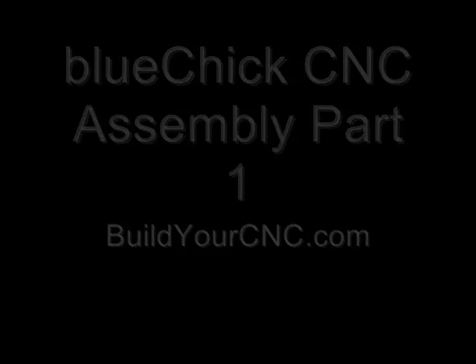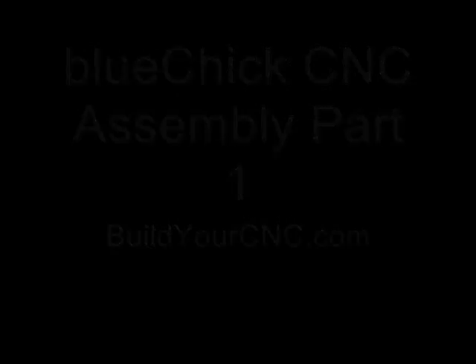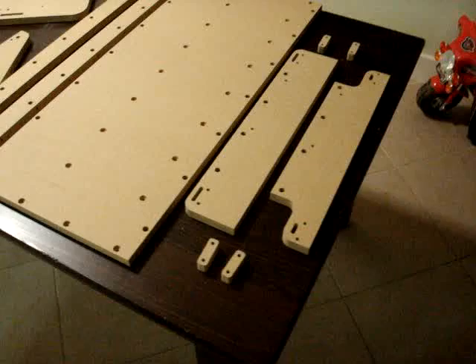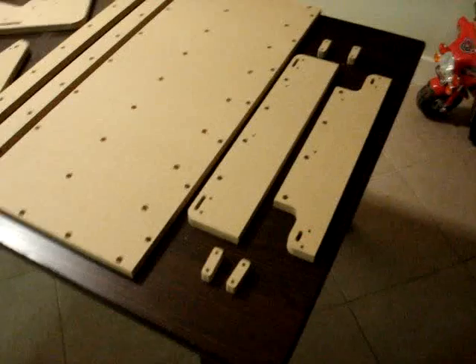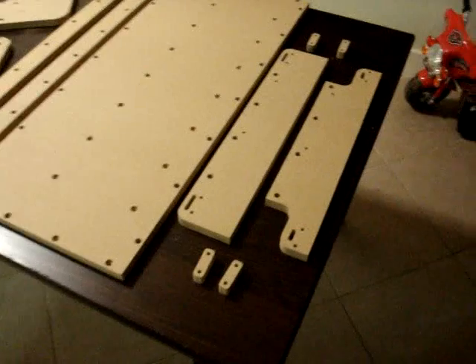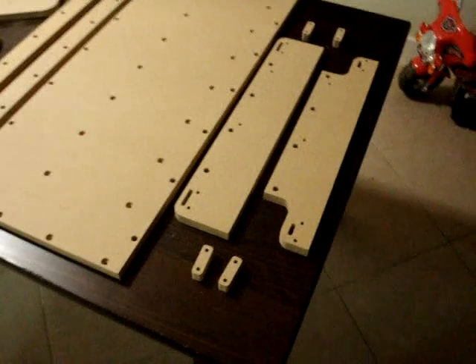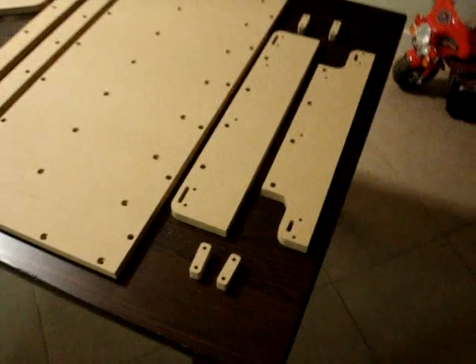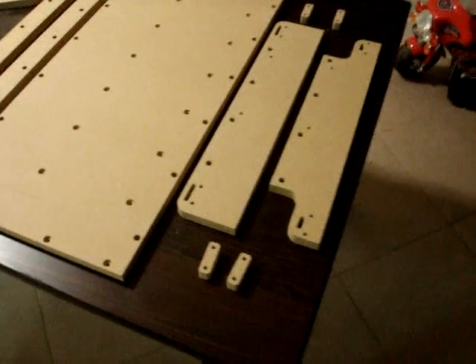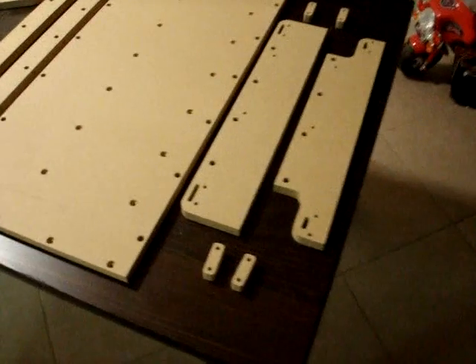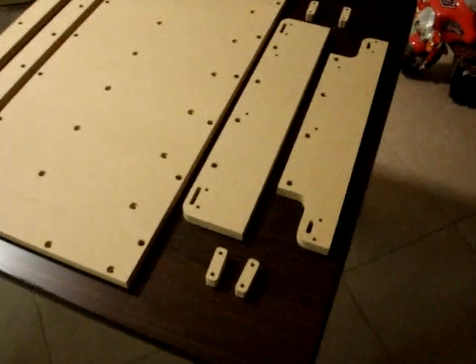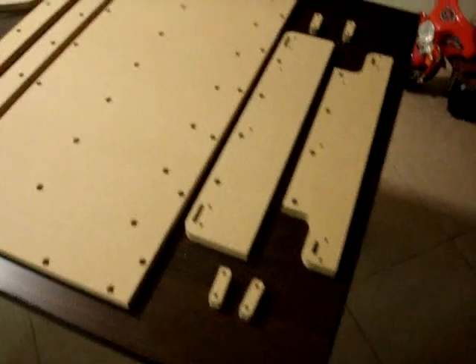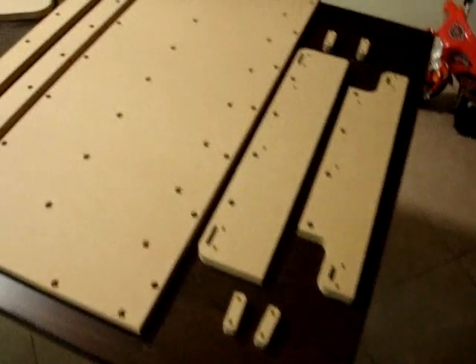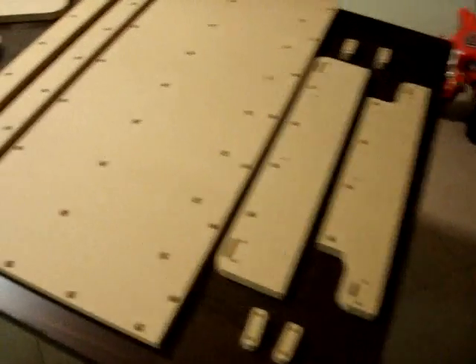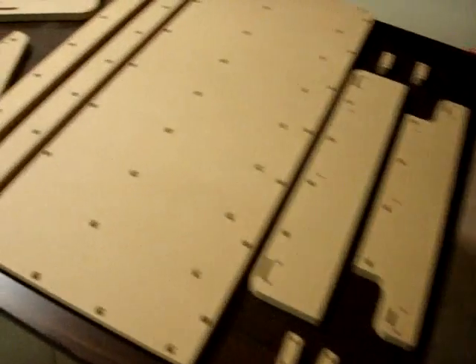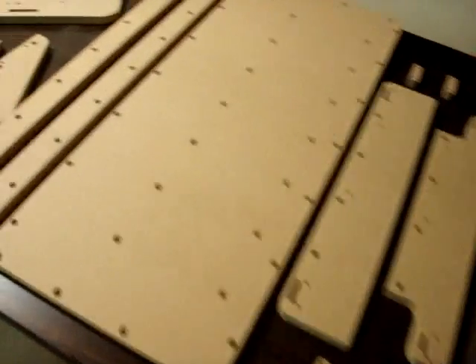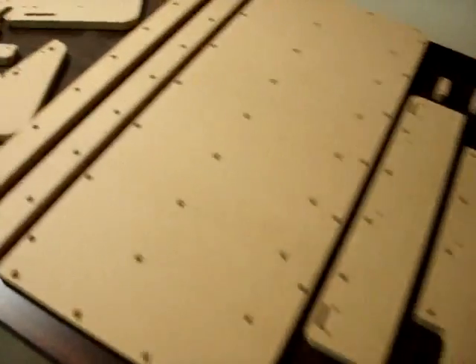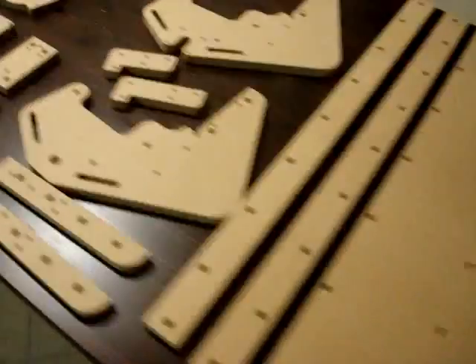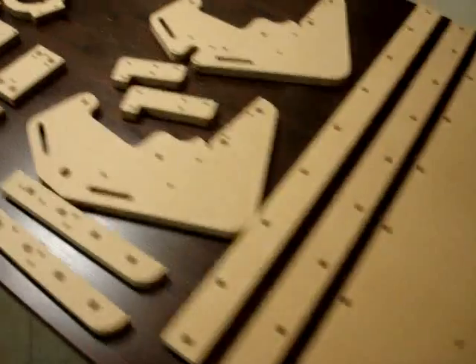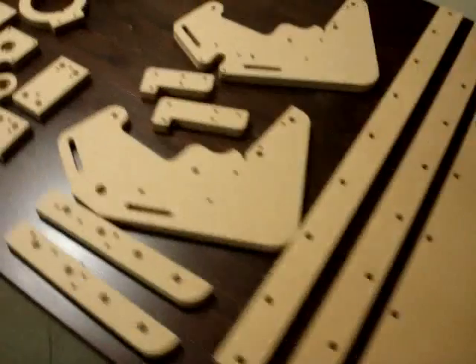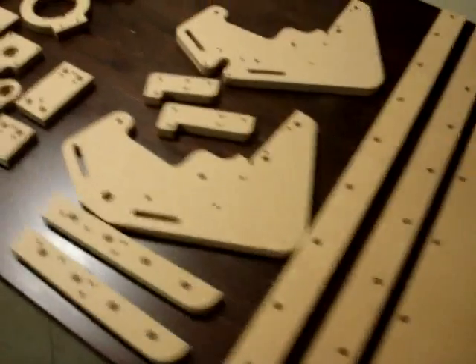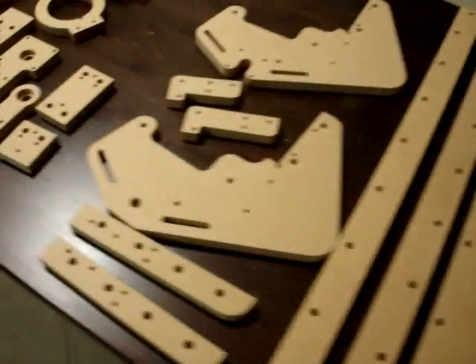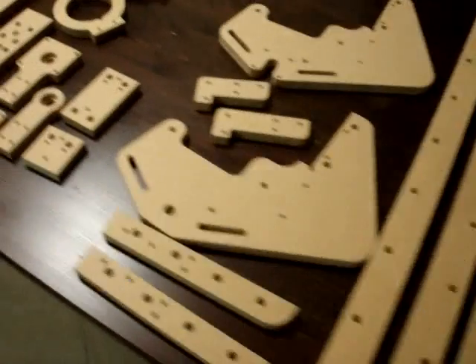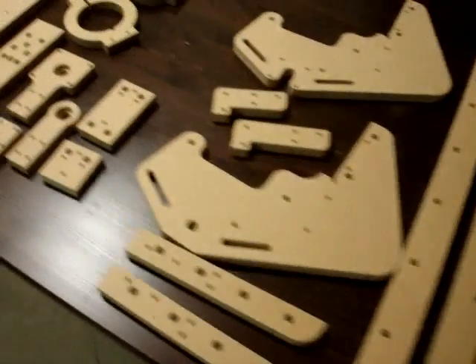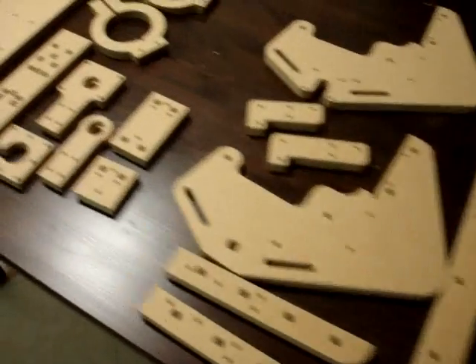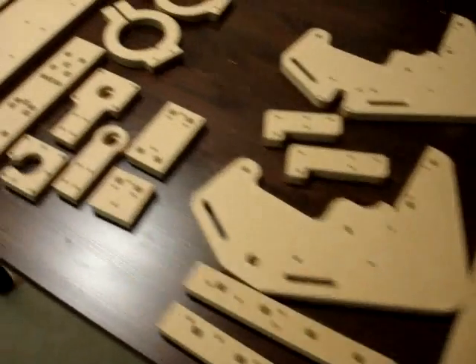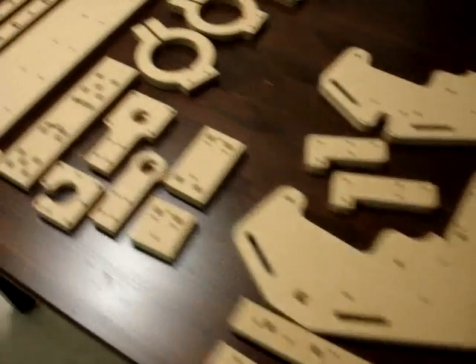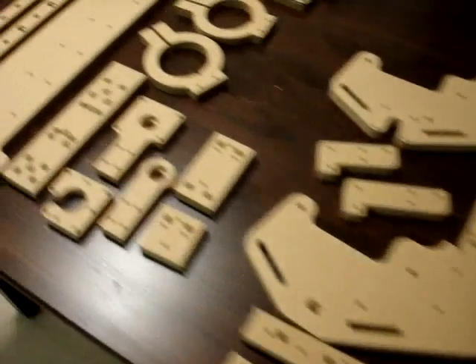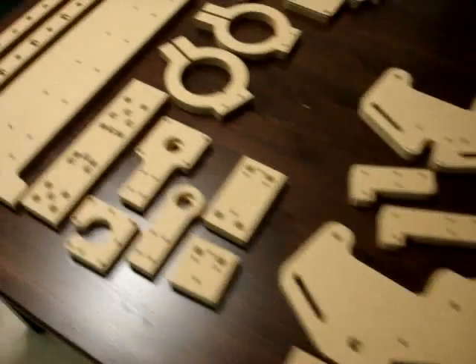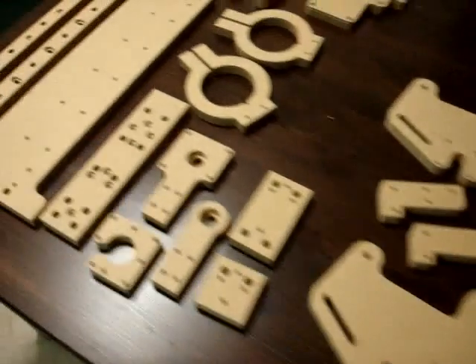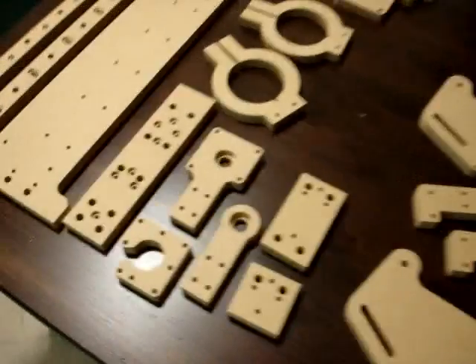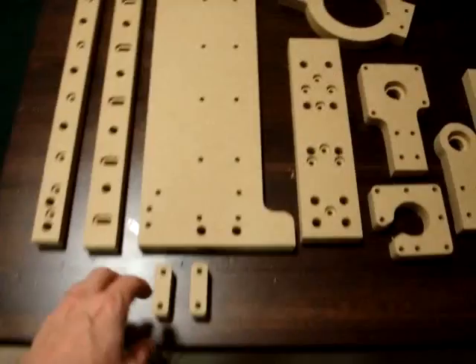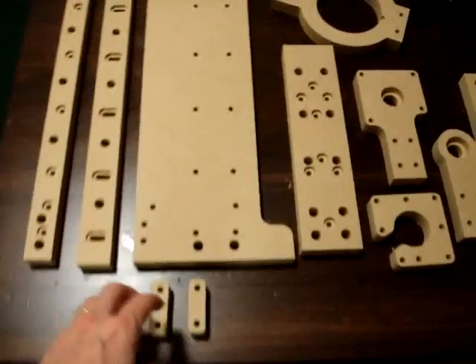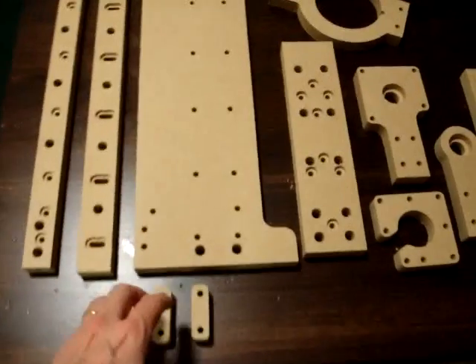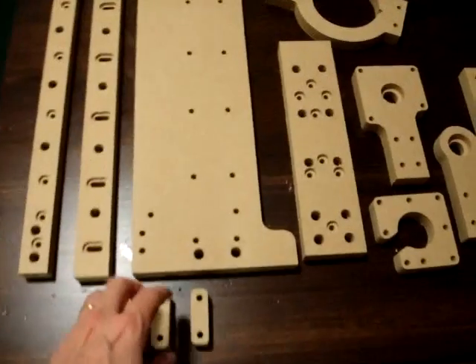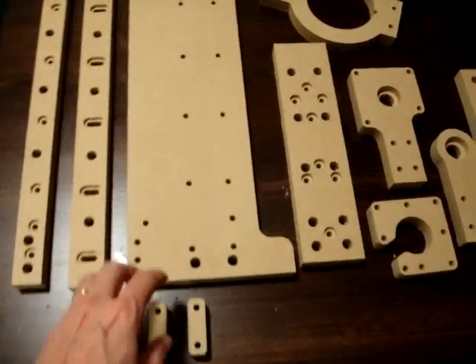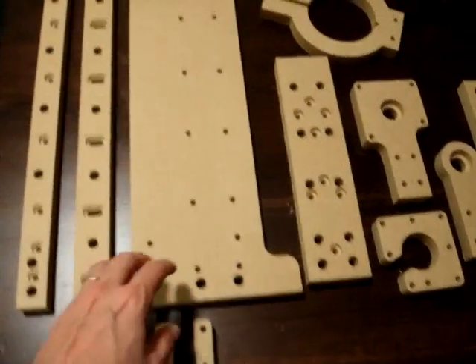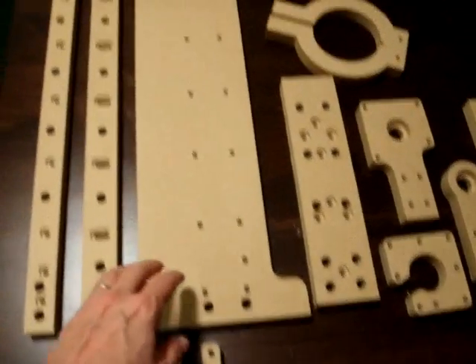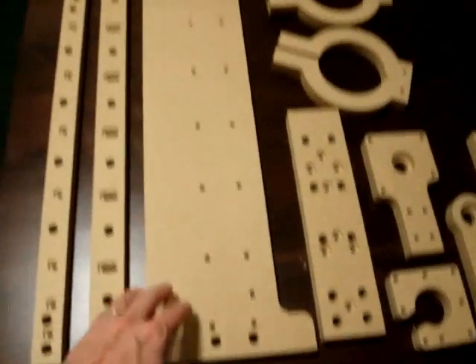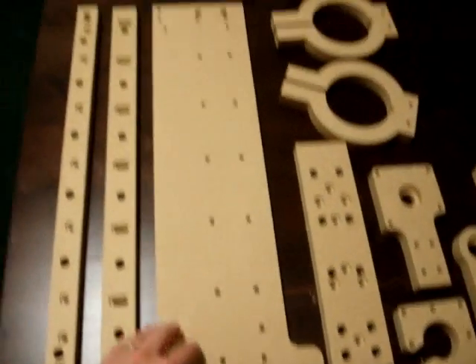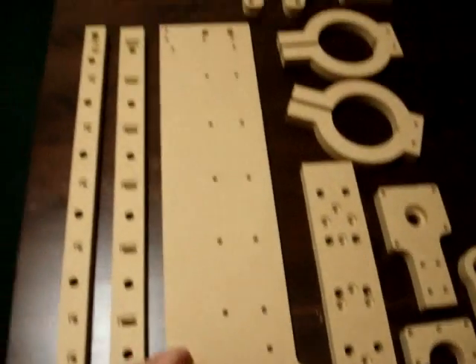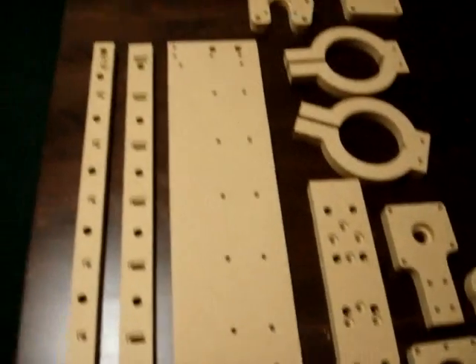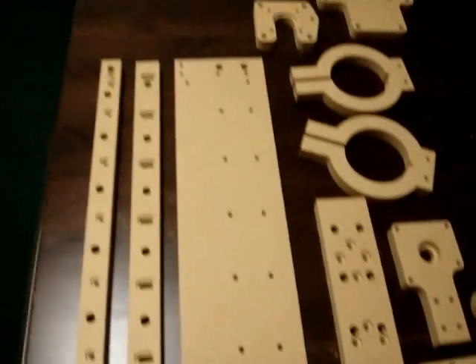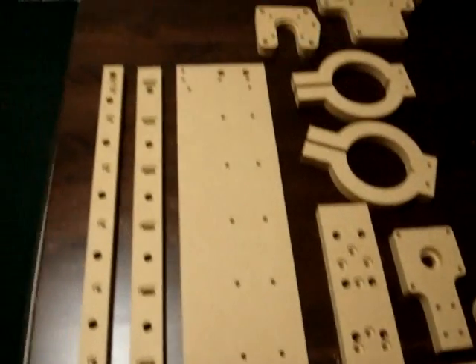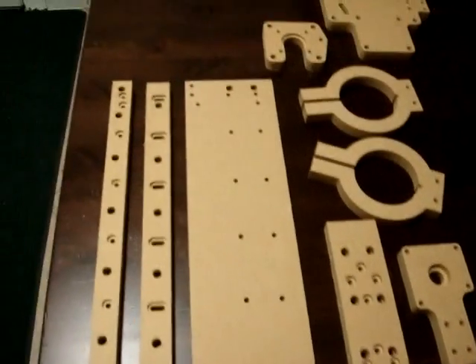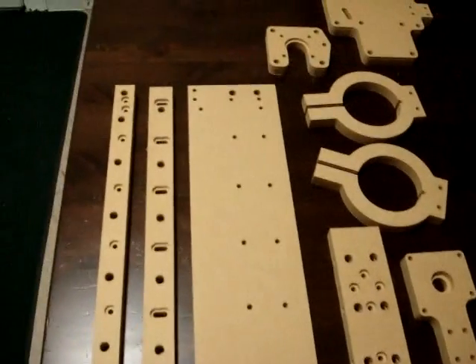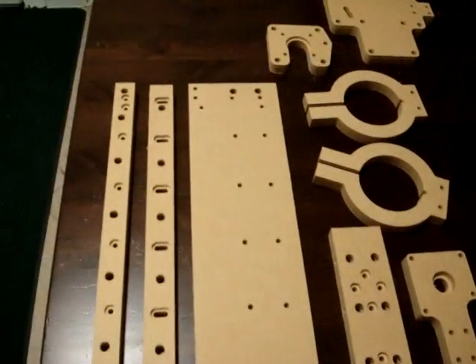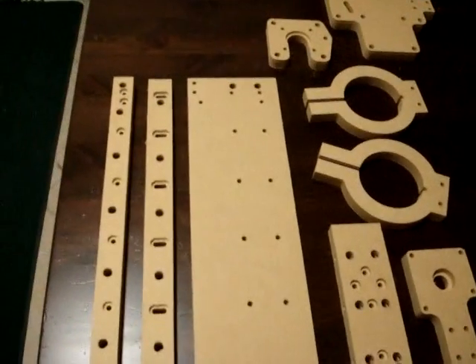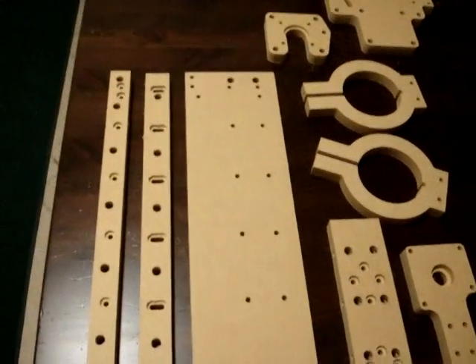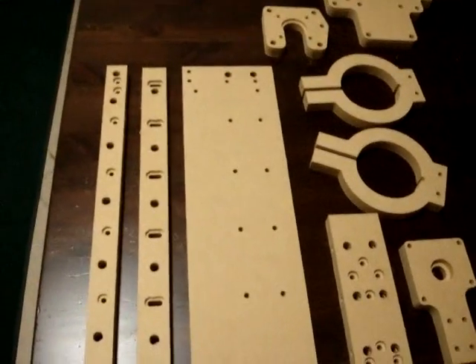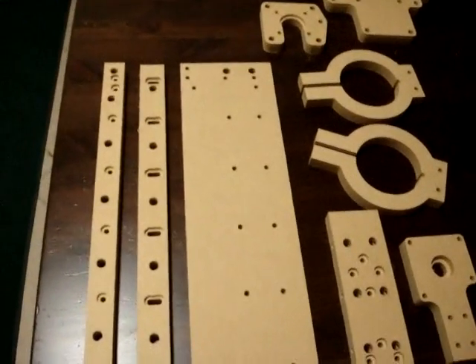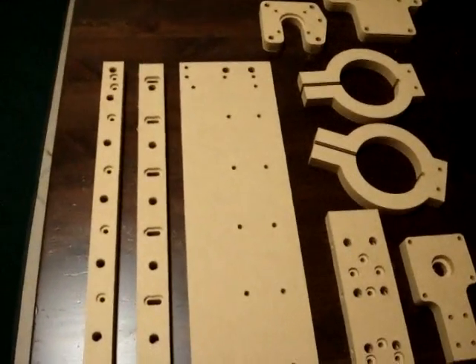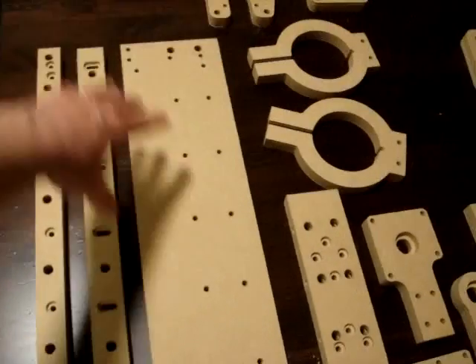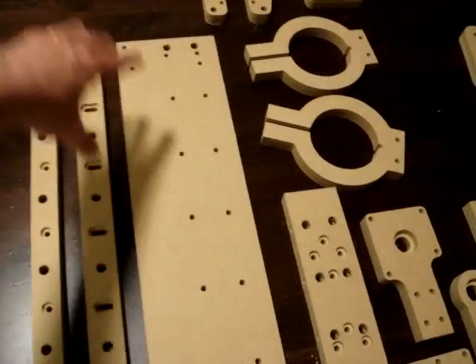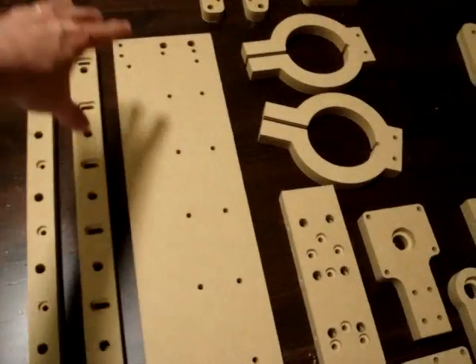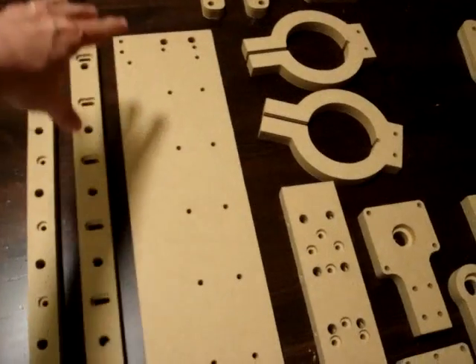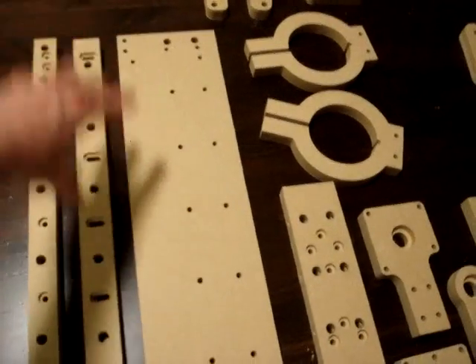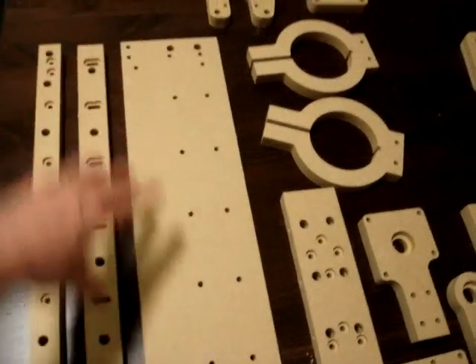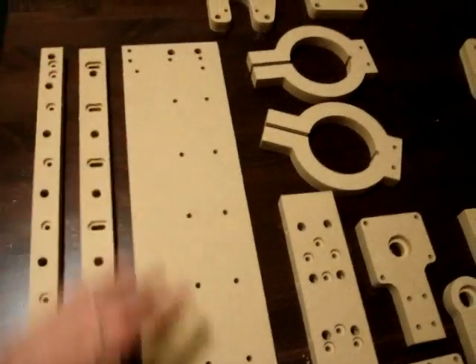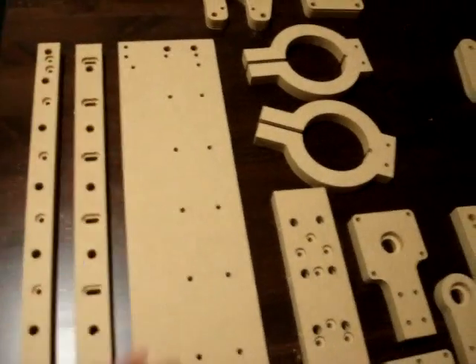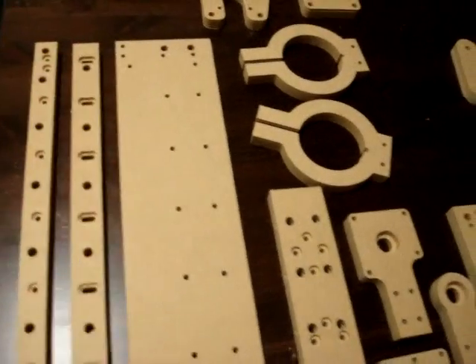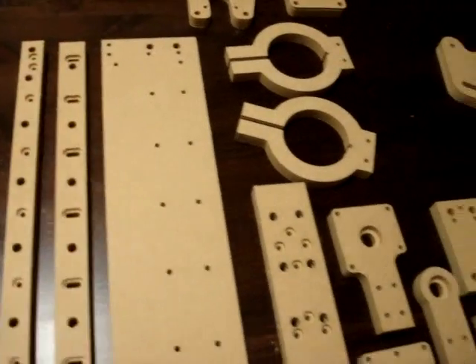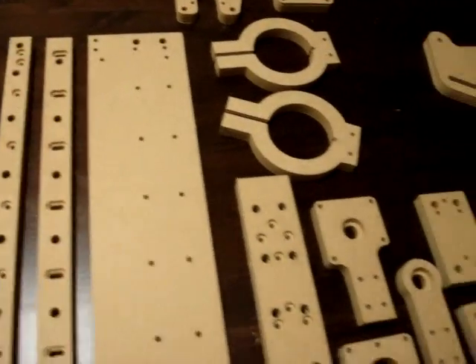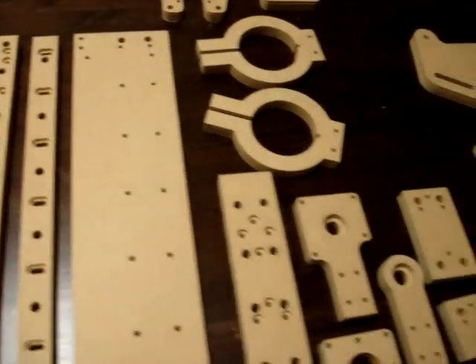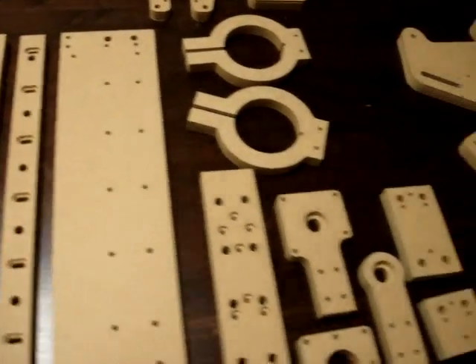These are the components for the Blue Chick CNC machine. Here you'll have the Y-axis horizontal gantry piece.